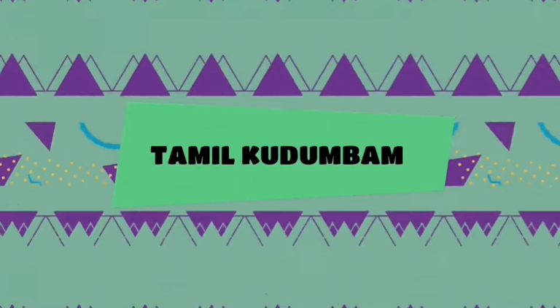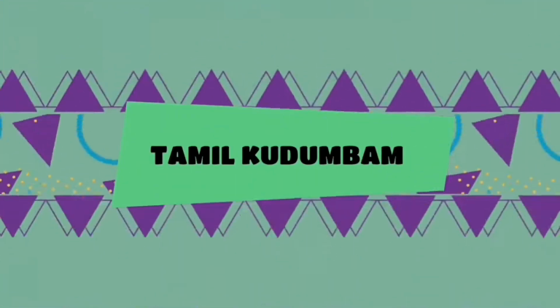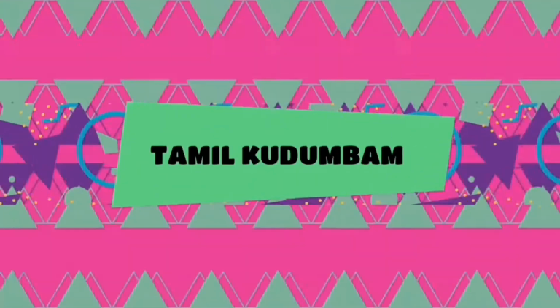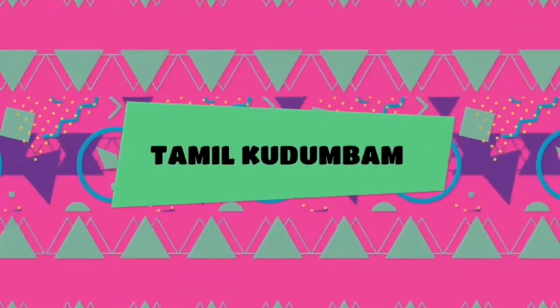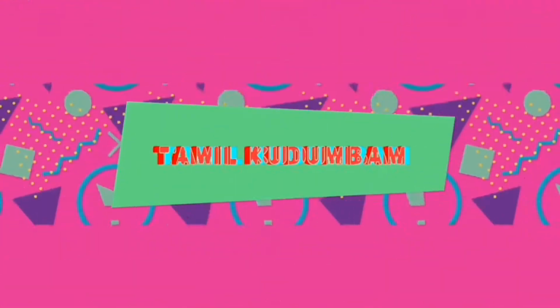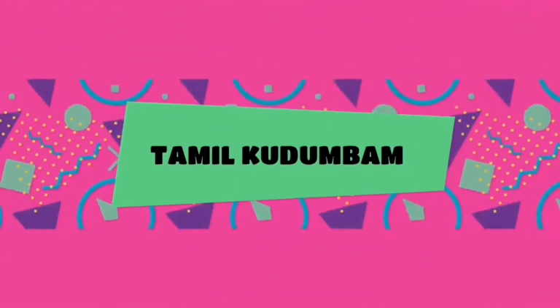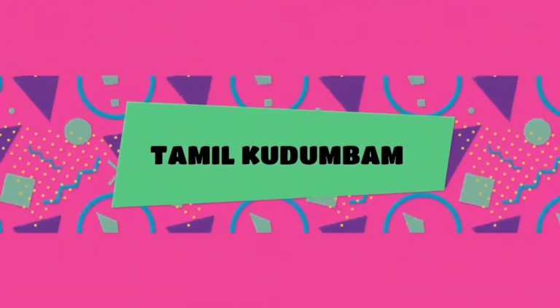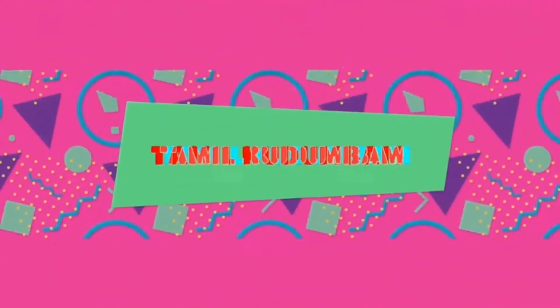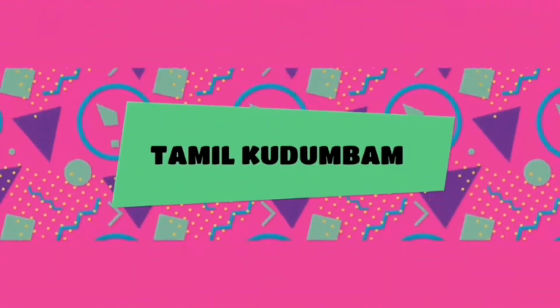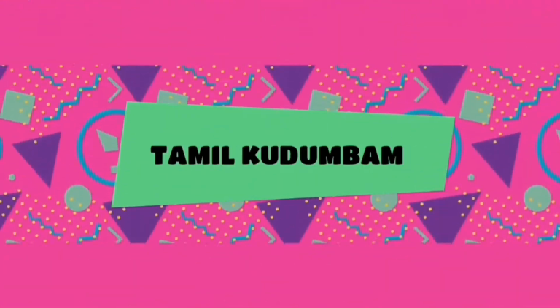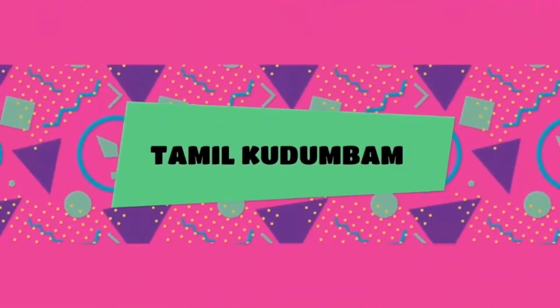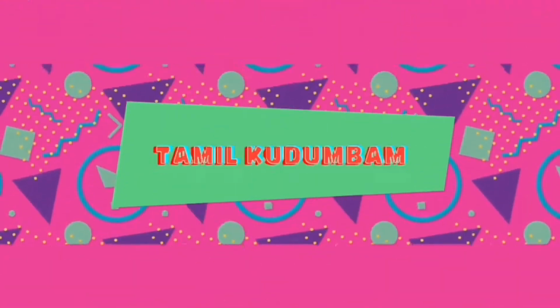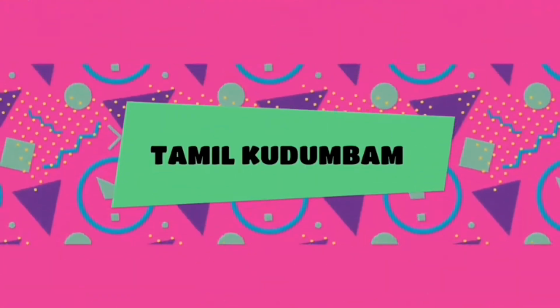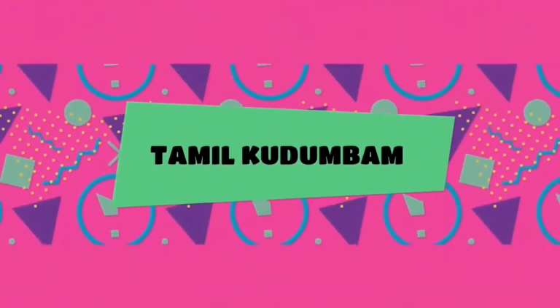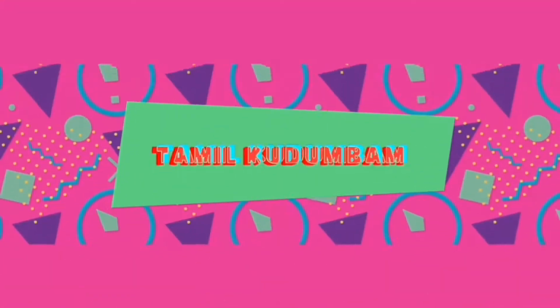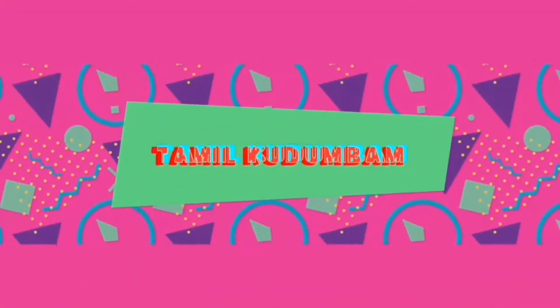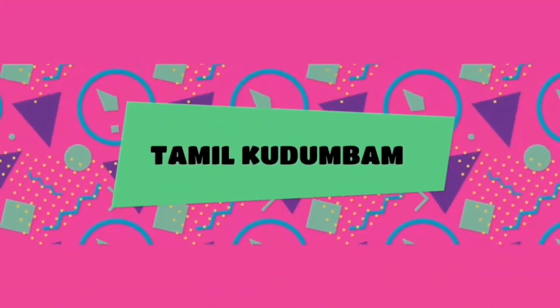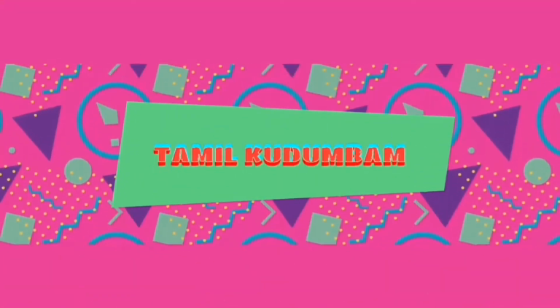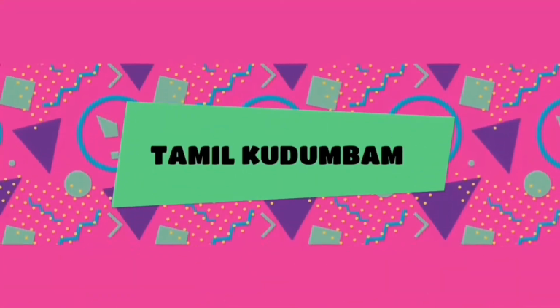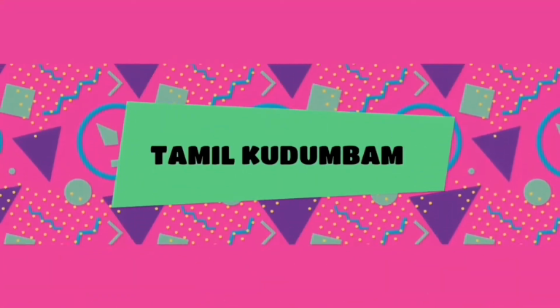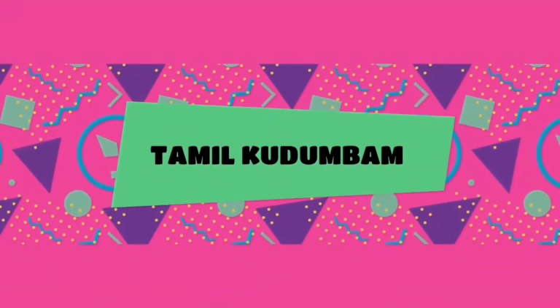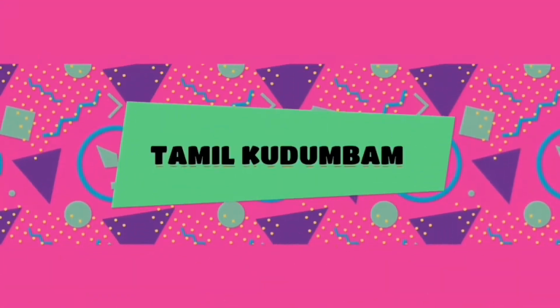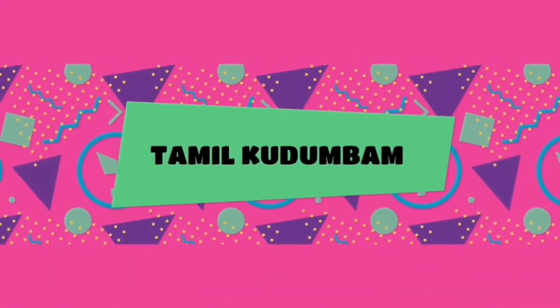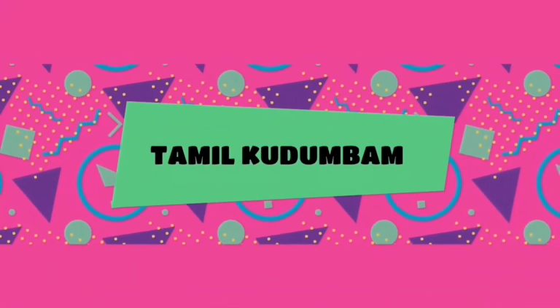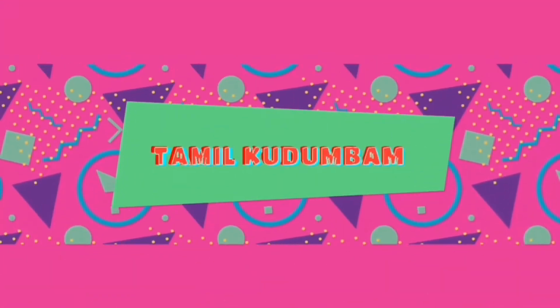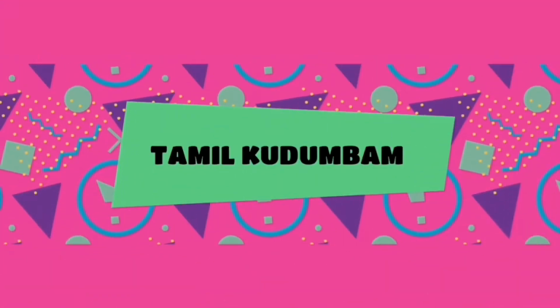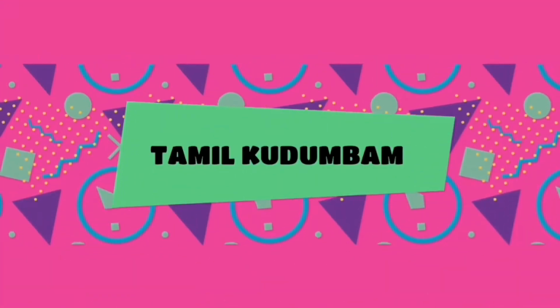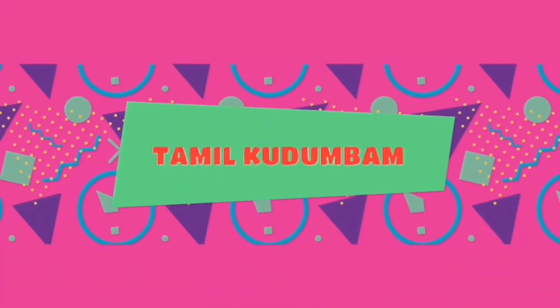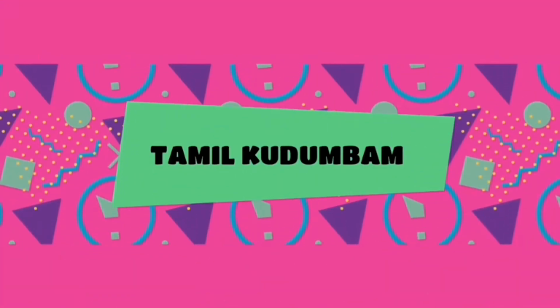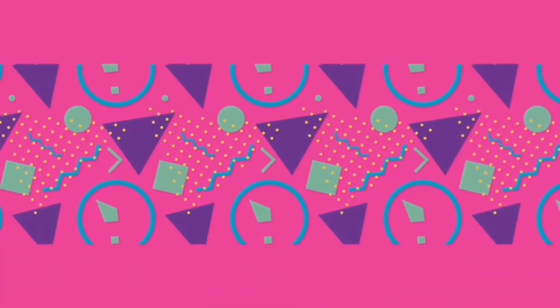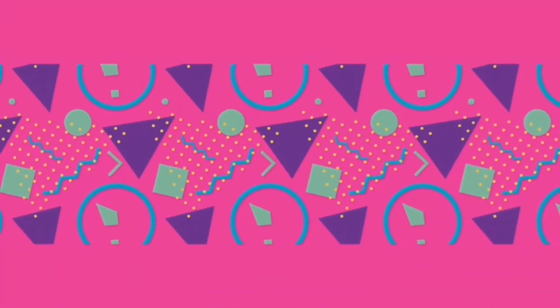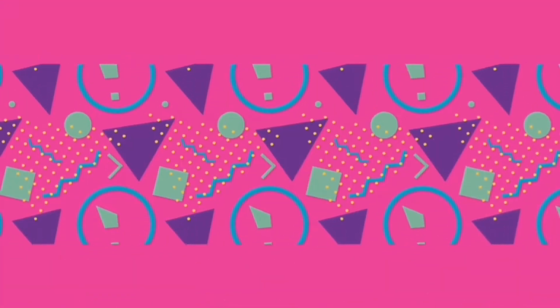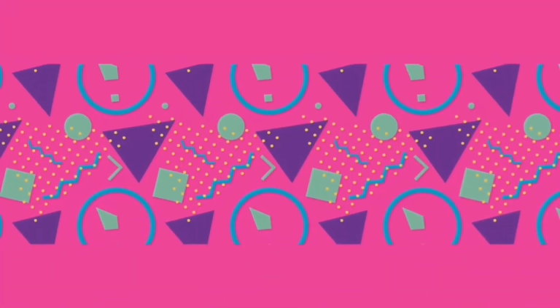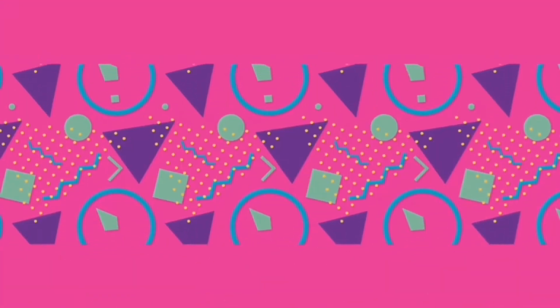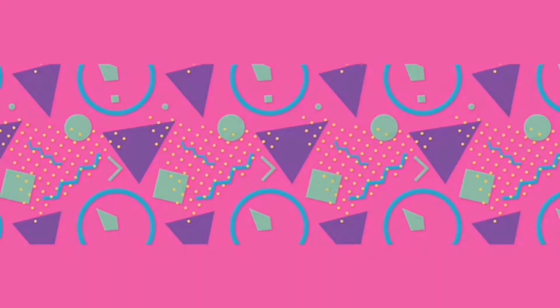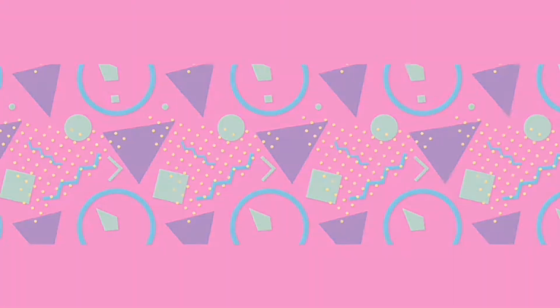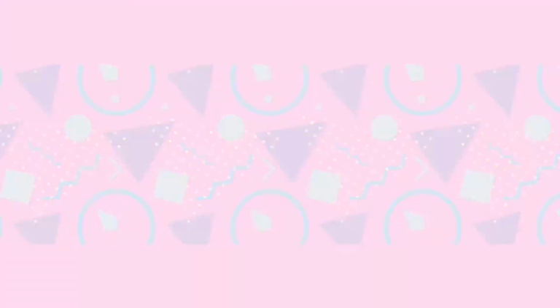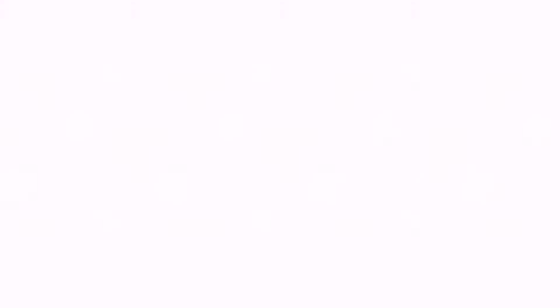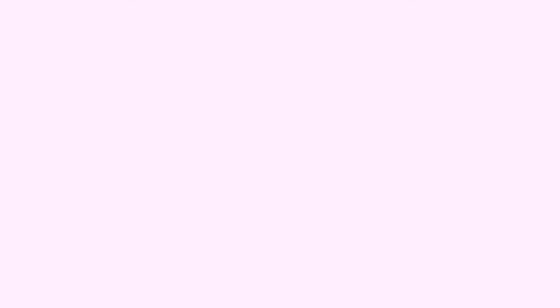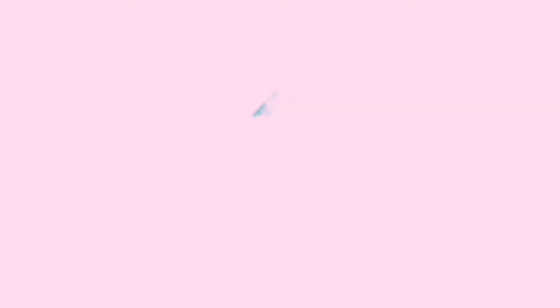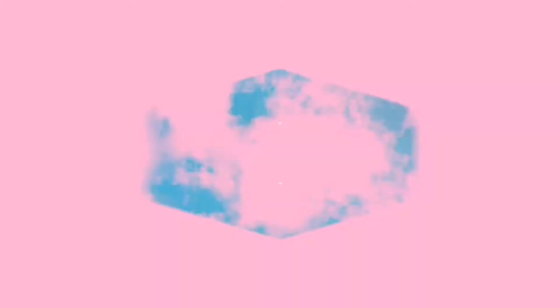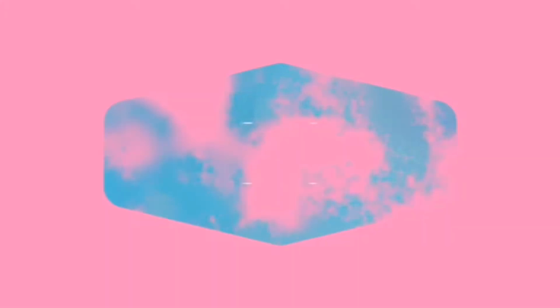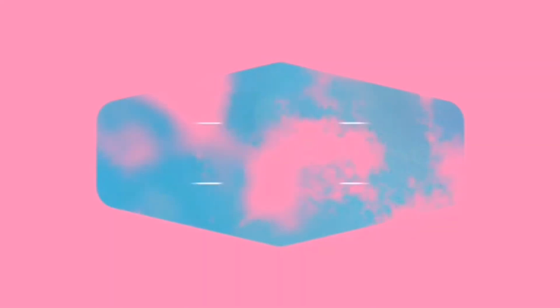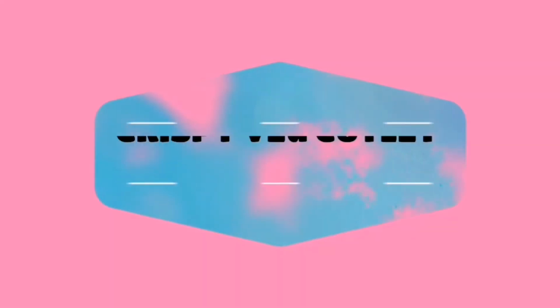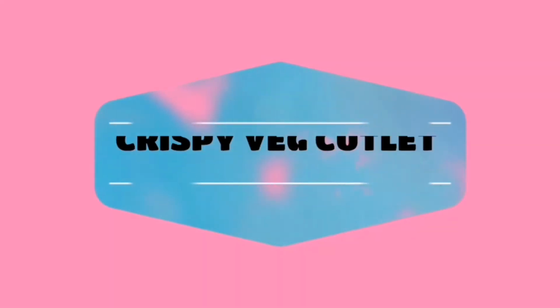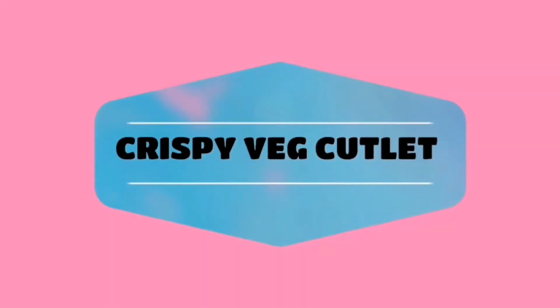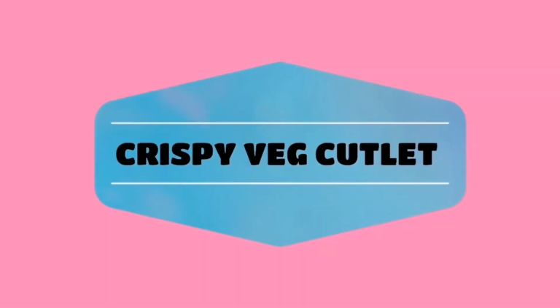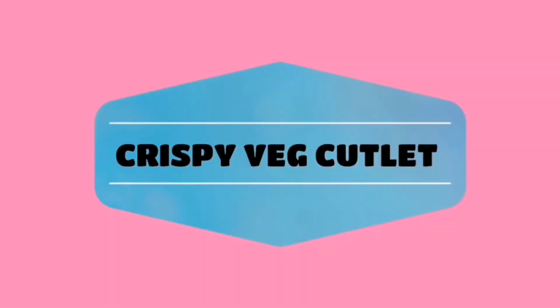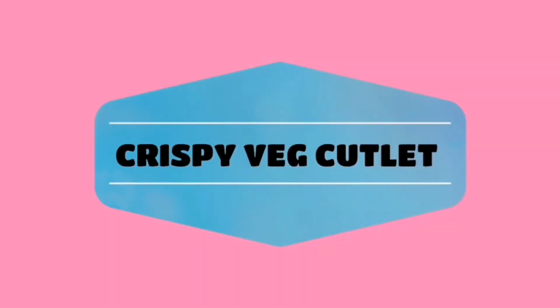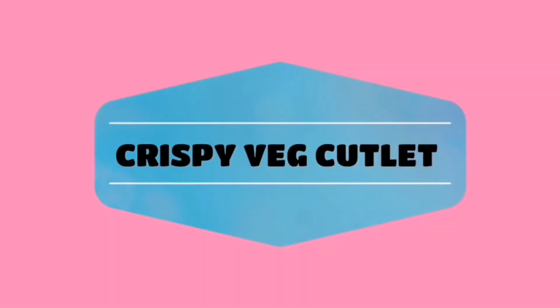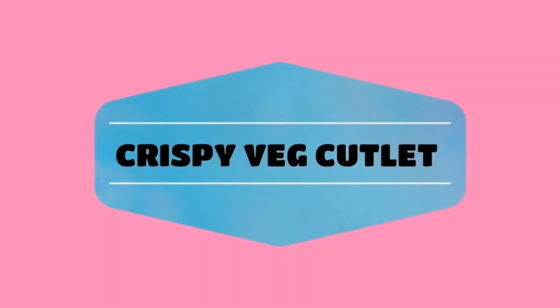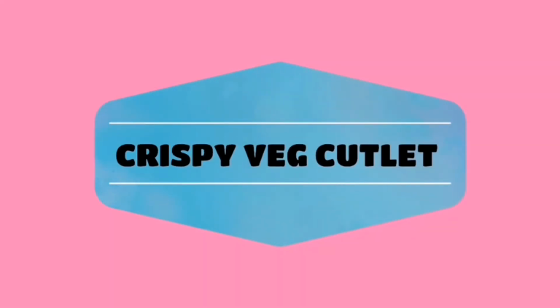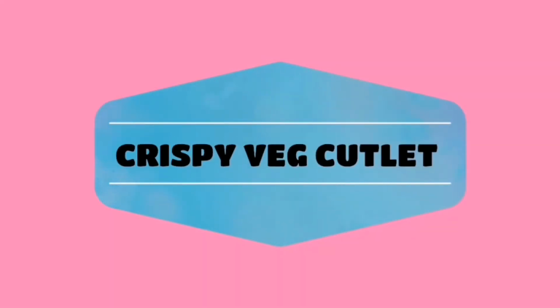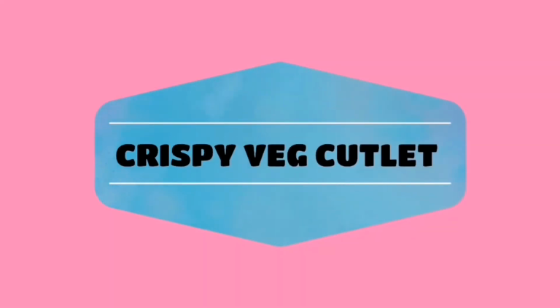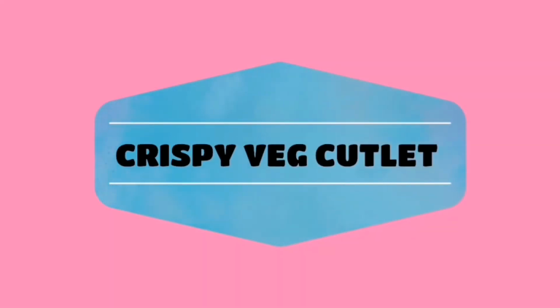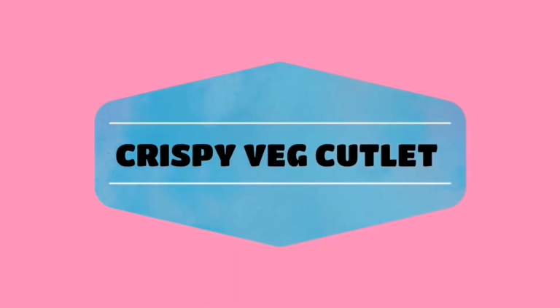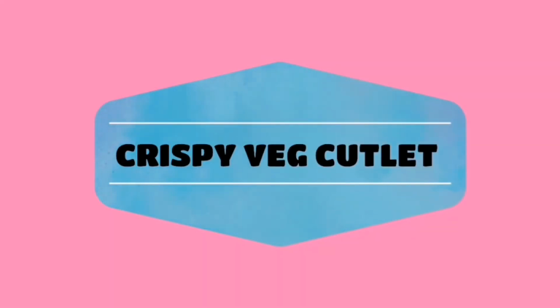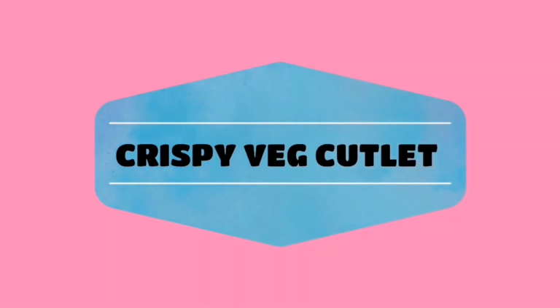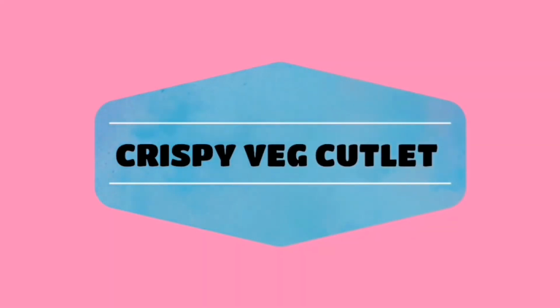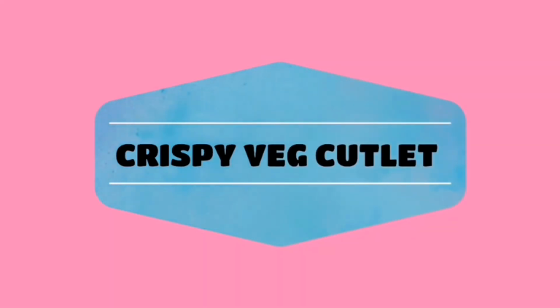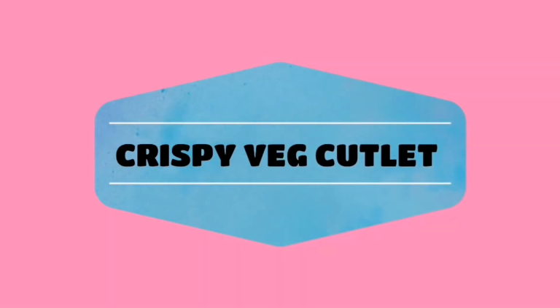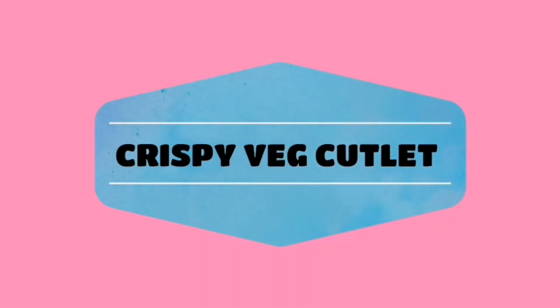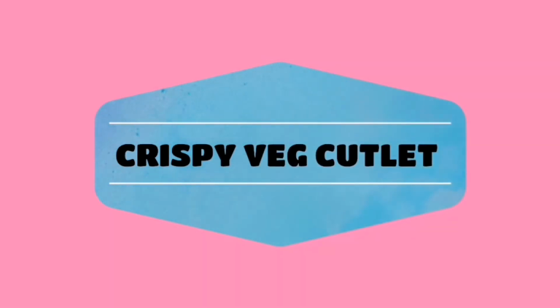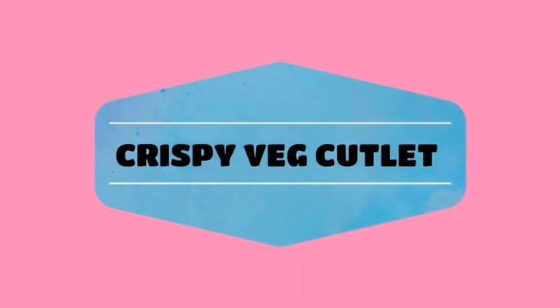Hi! Welcome to Tamil Kudum. Today, we will see the recipe in our channel: Crispy Wedge Cutlet.